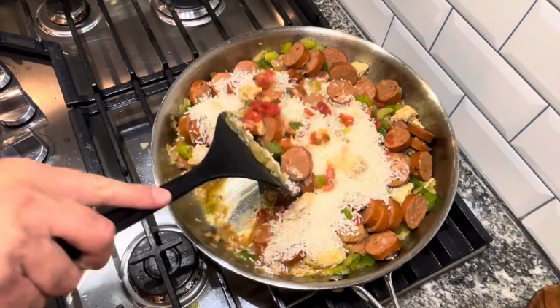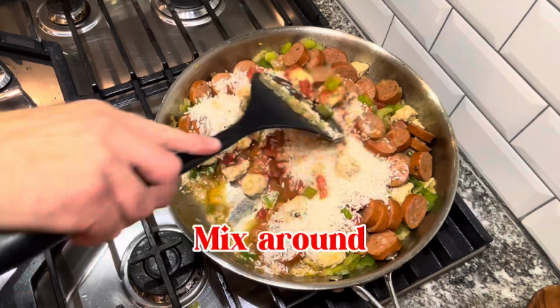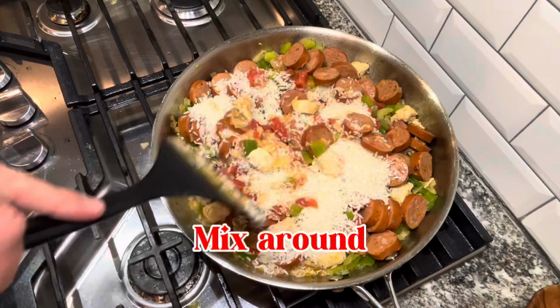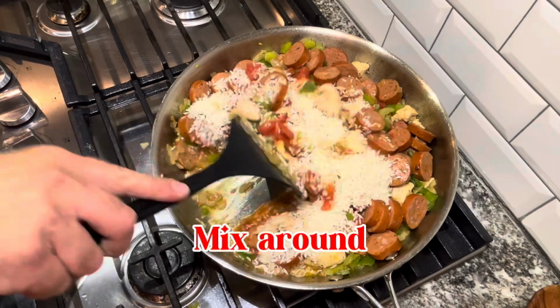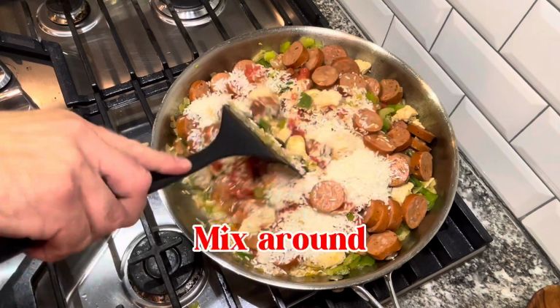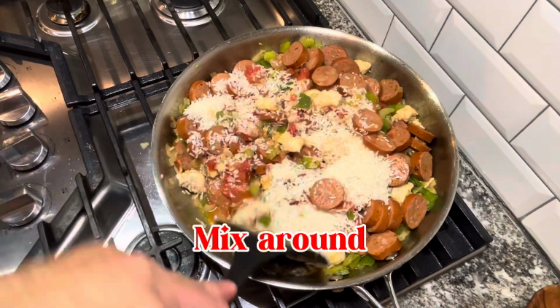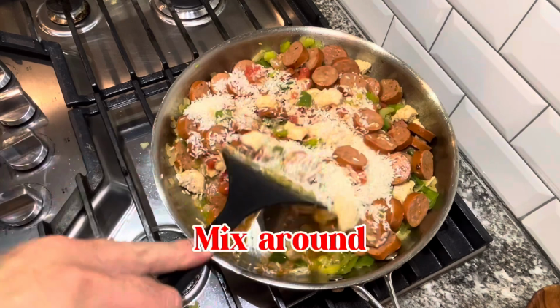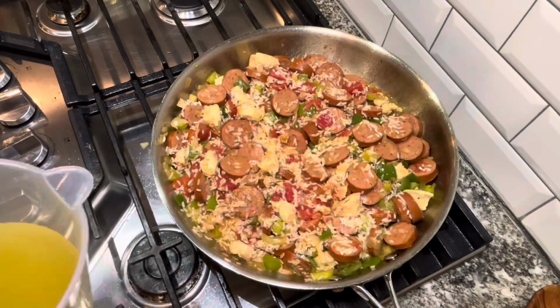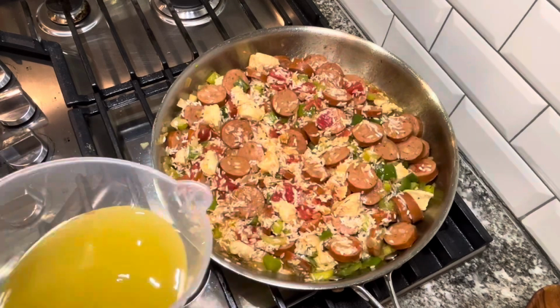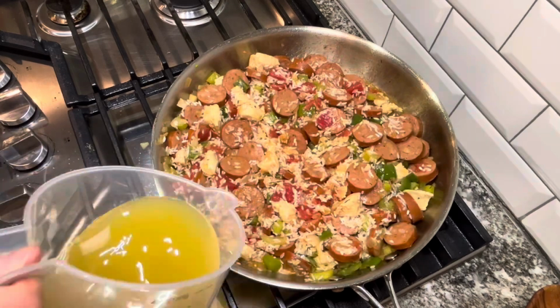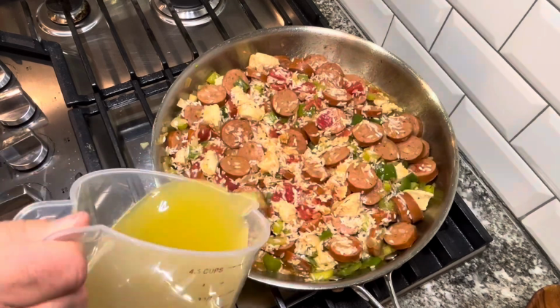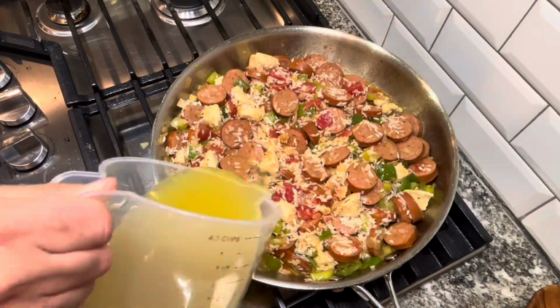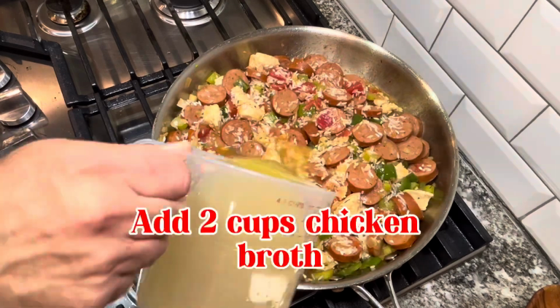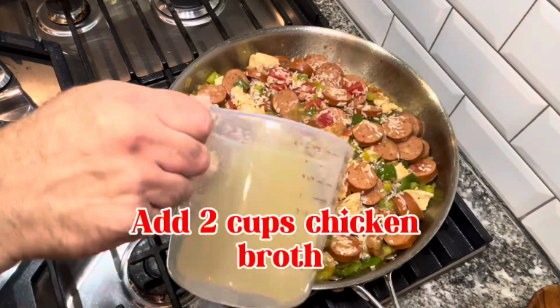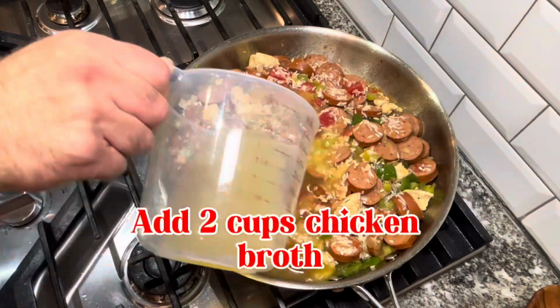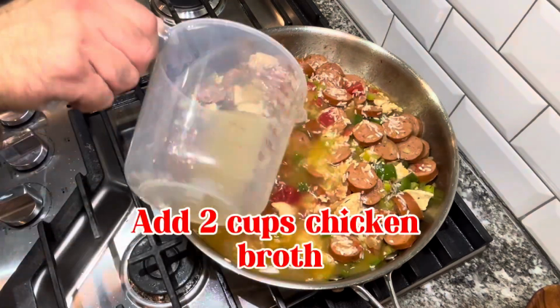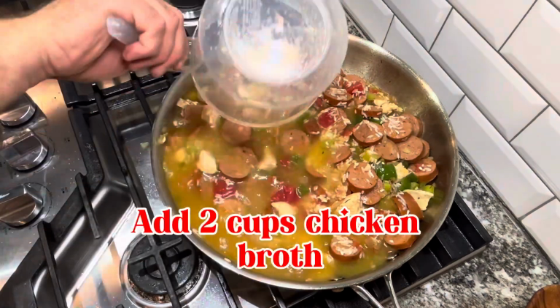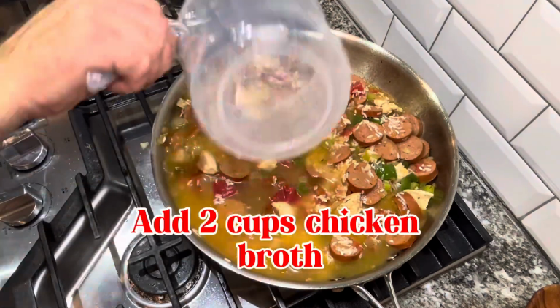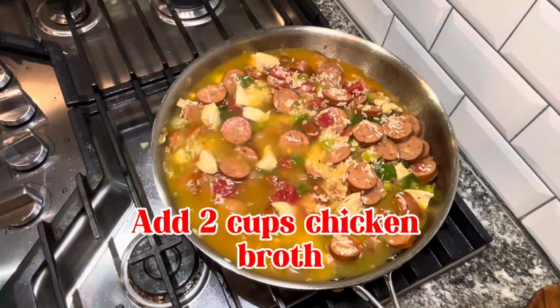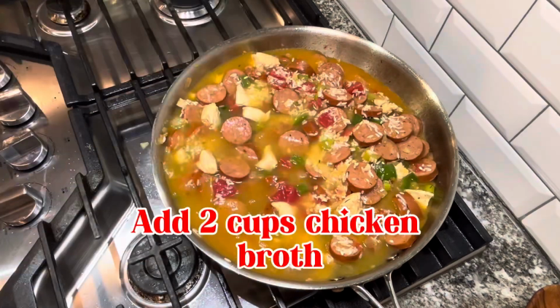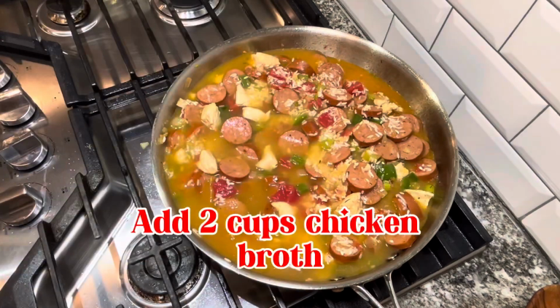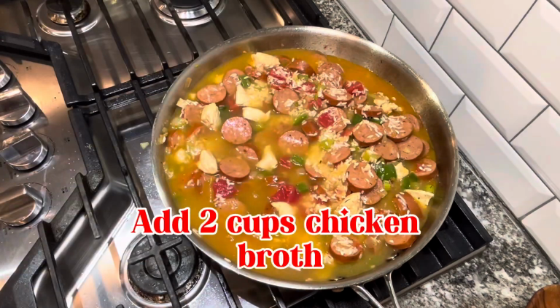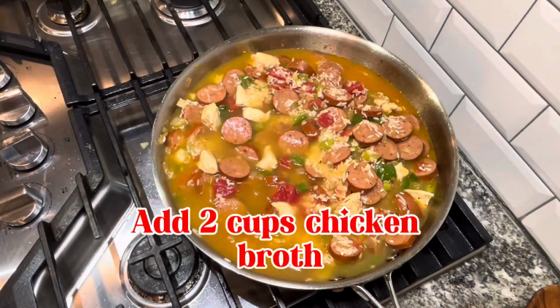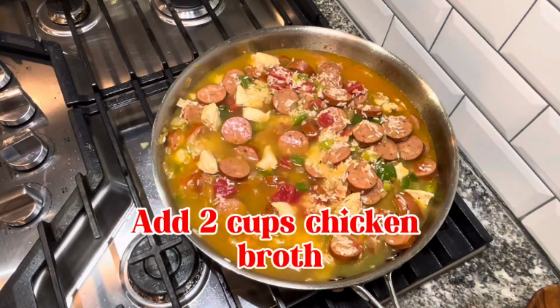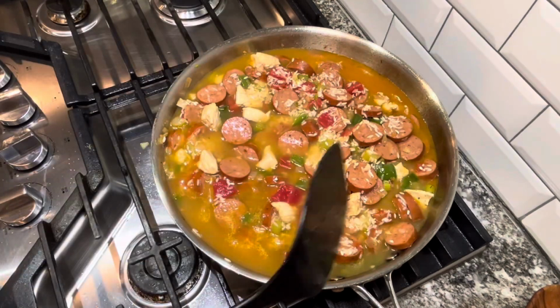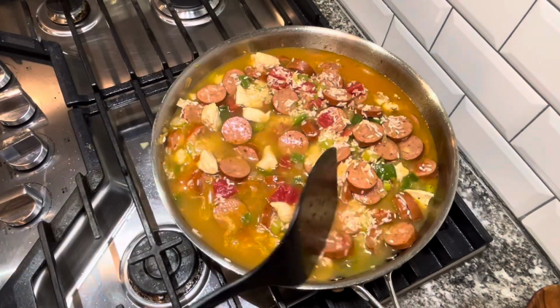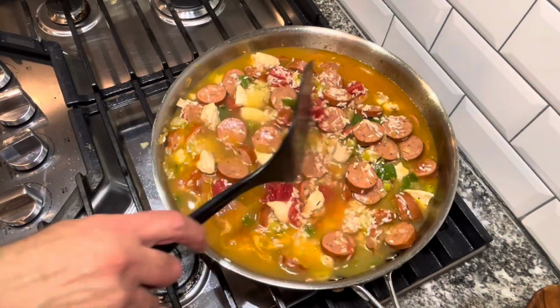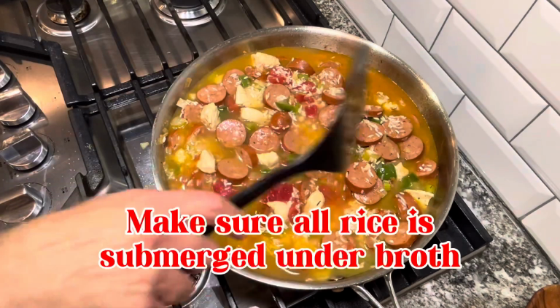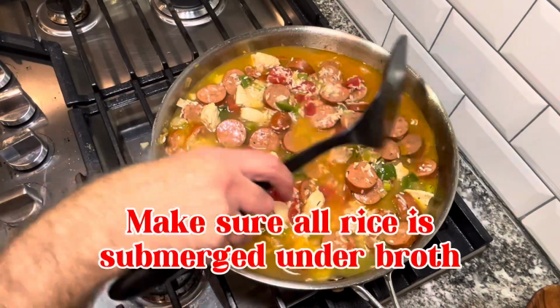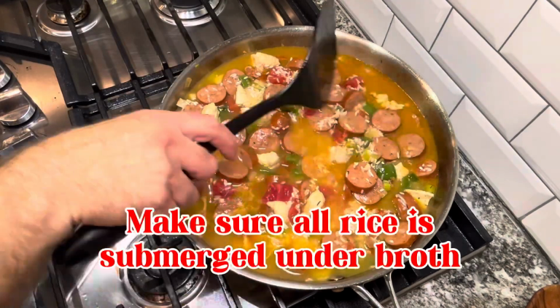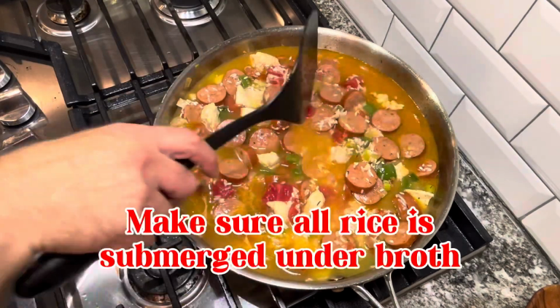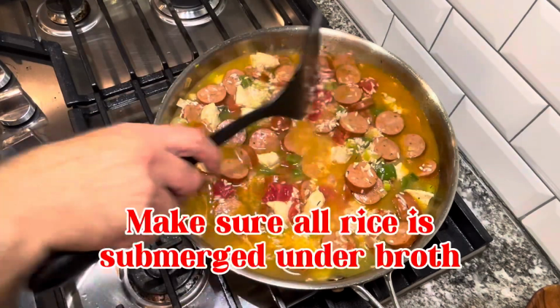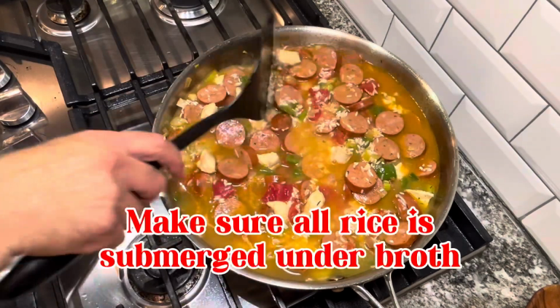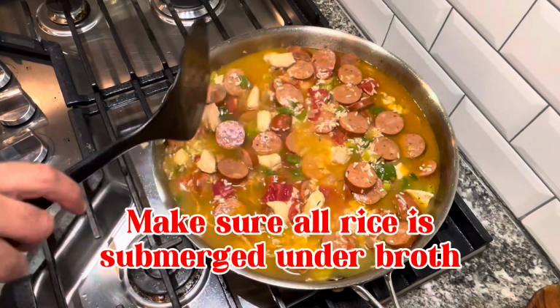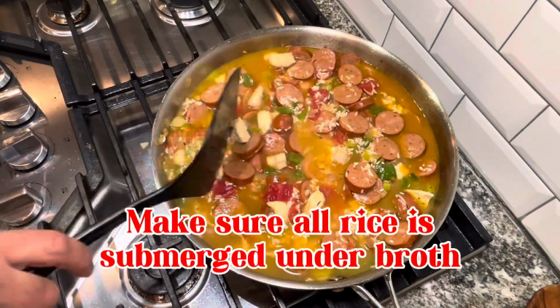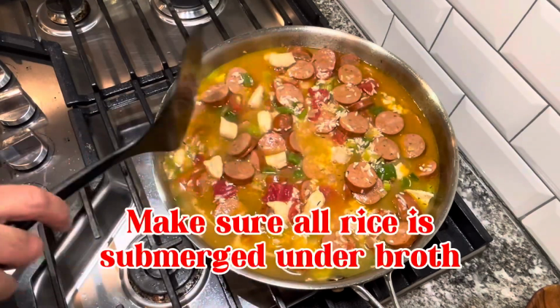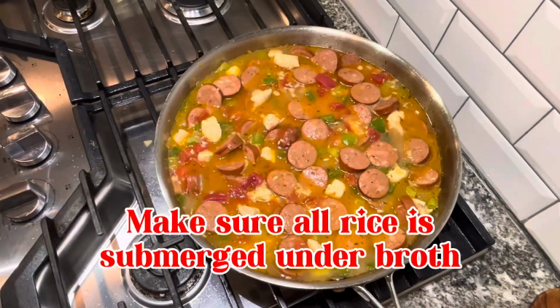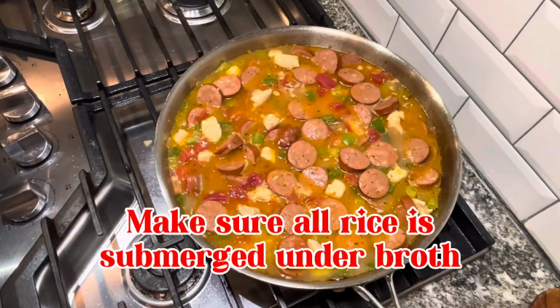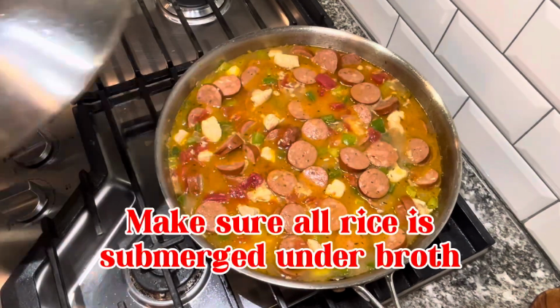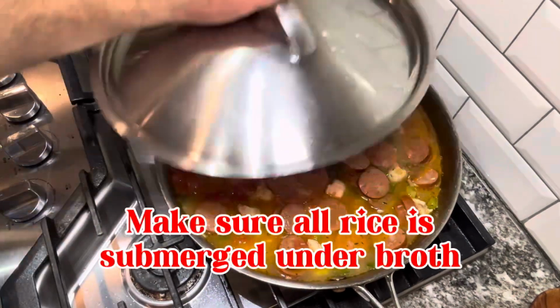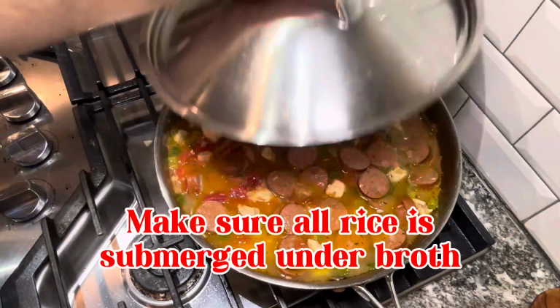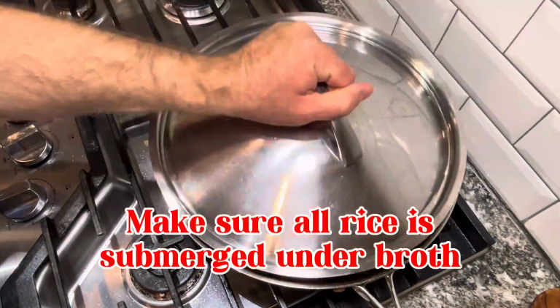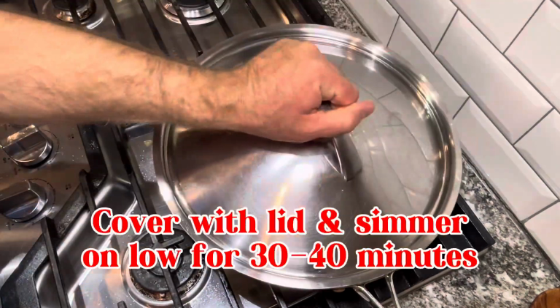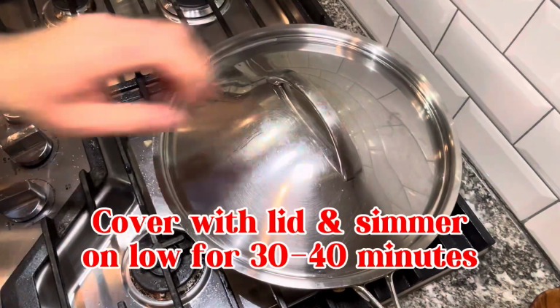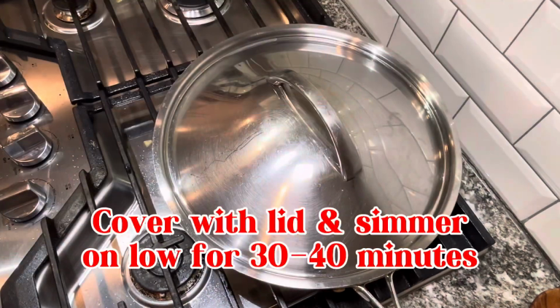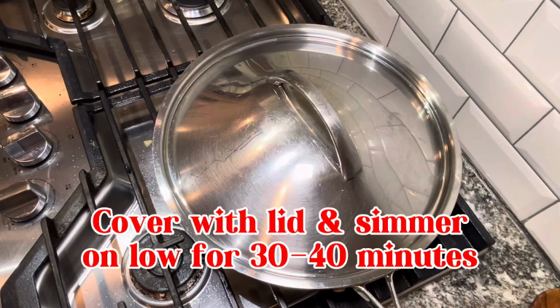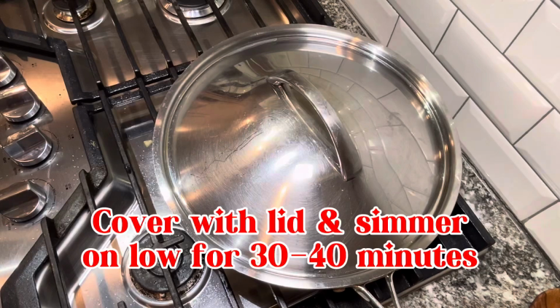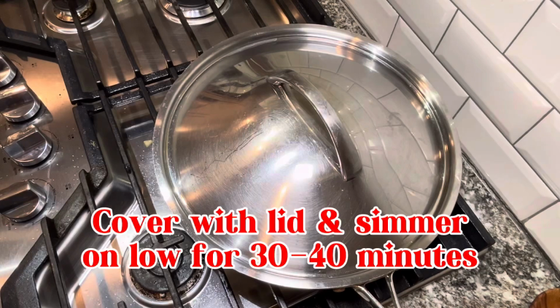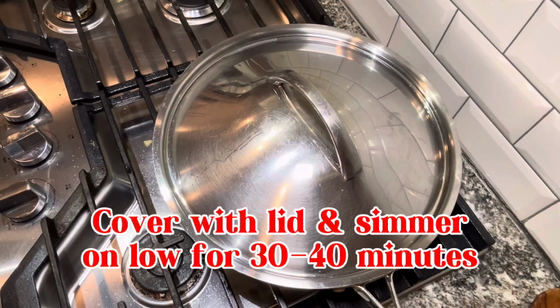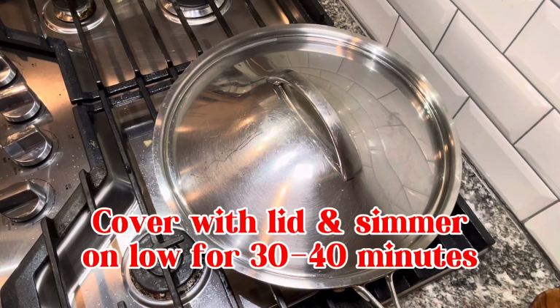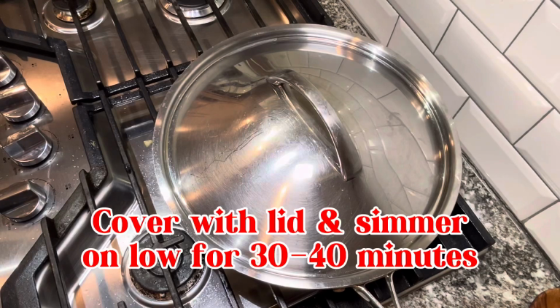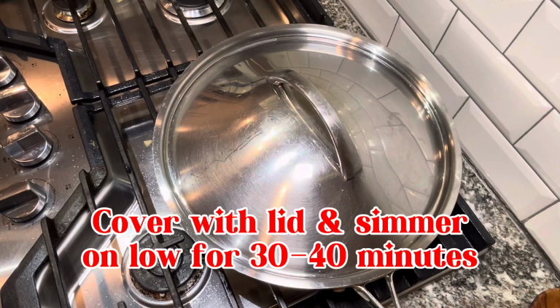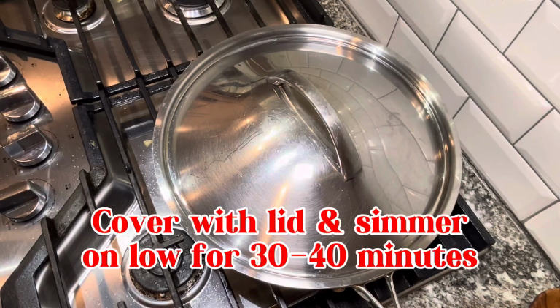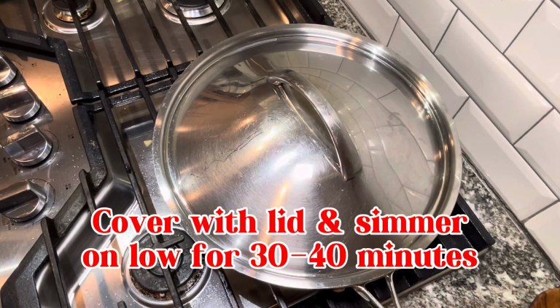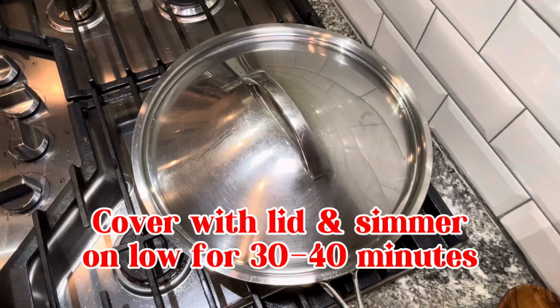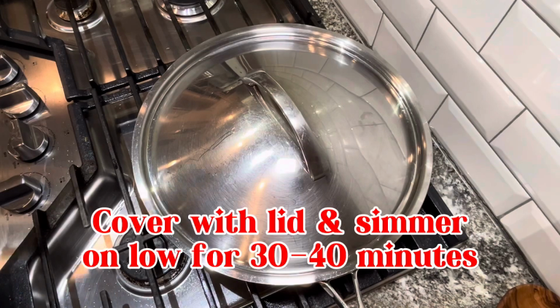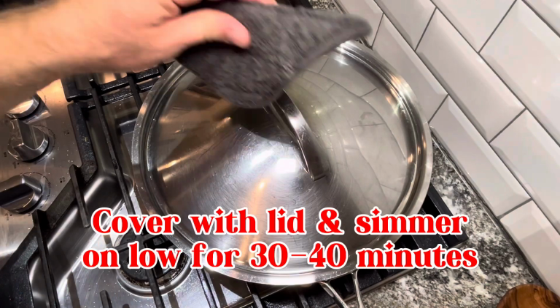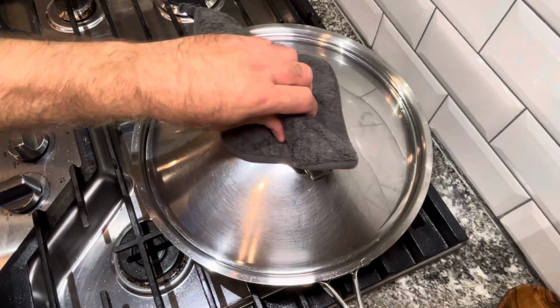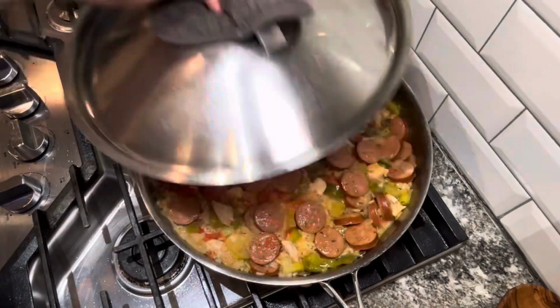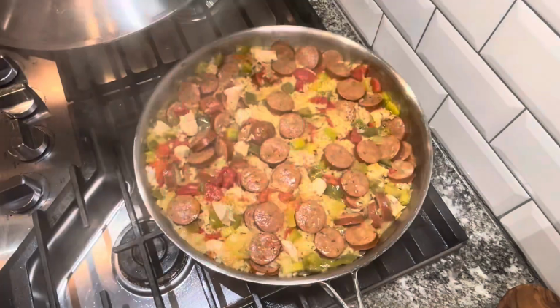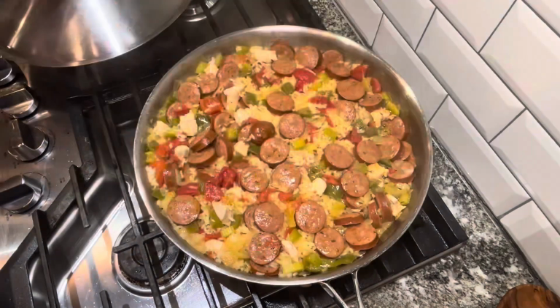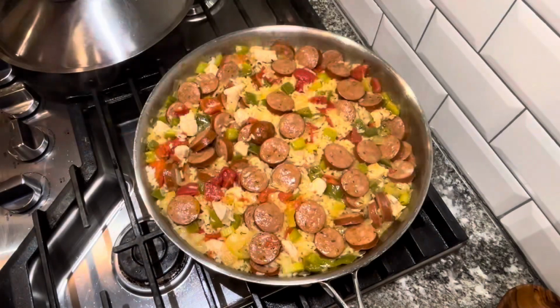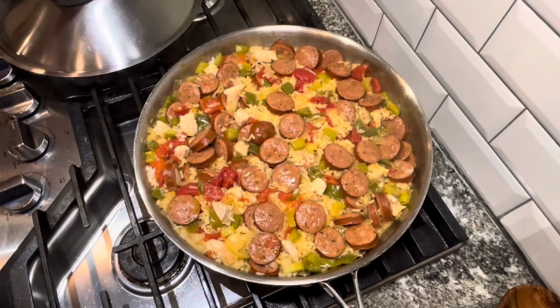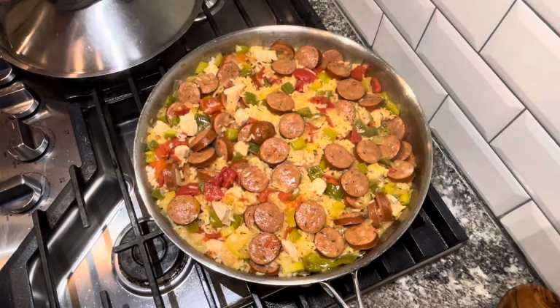We begin with the egg. We have 2 tablespoons of fried rice, and we're ready to cook up 2 tablespoons of shrimp — 3 tablespoons in total.